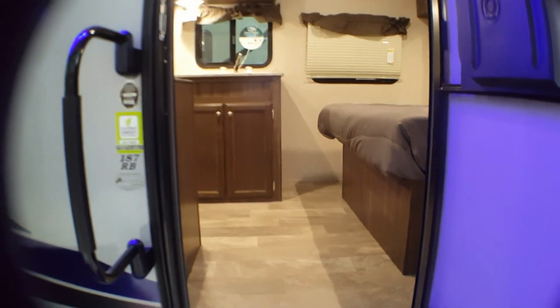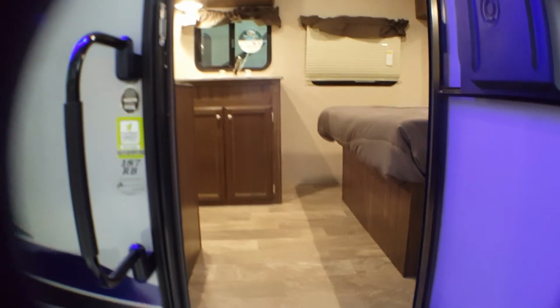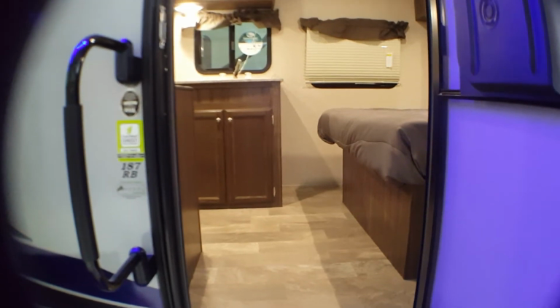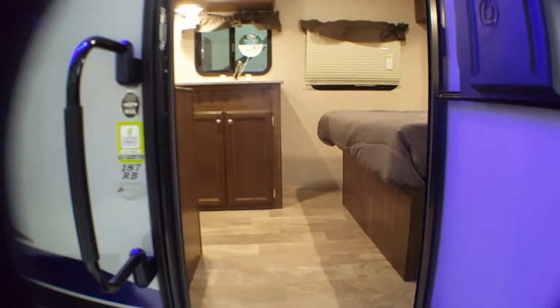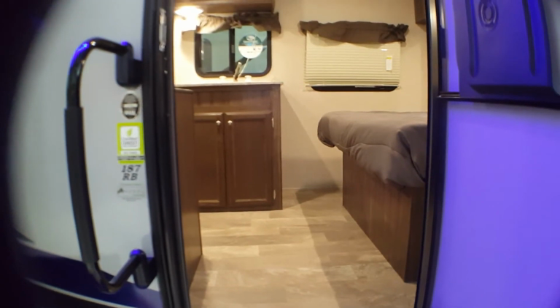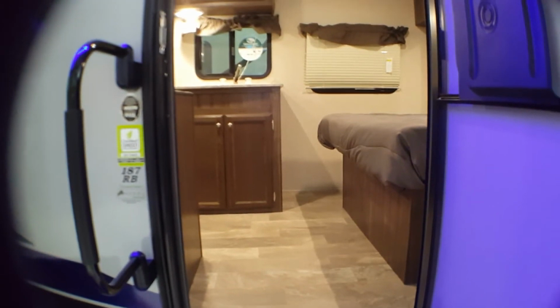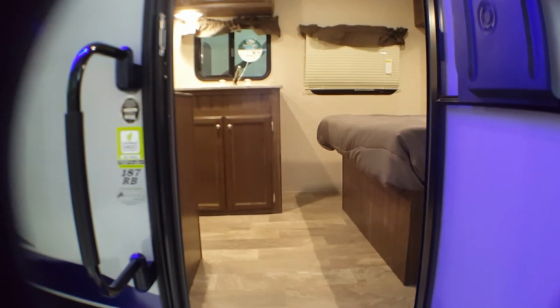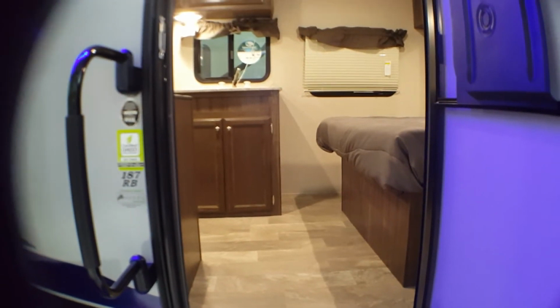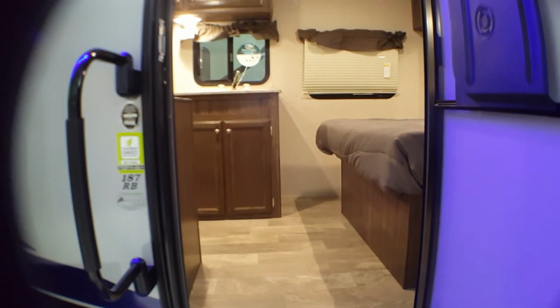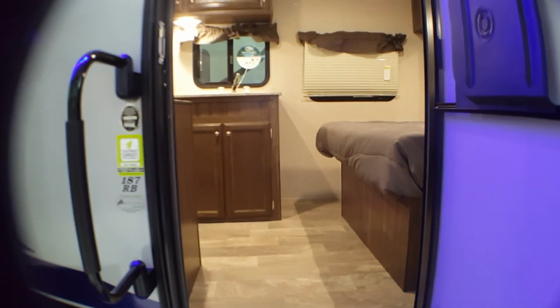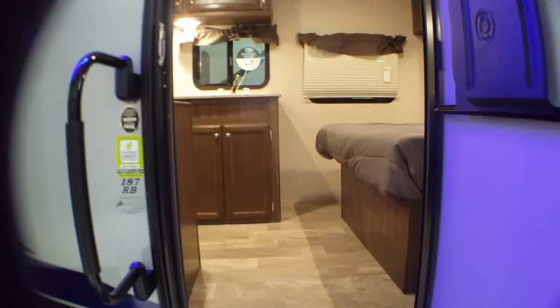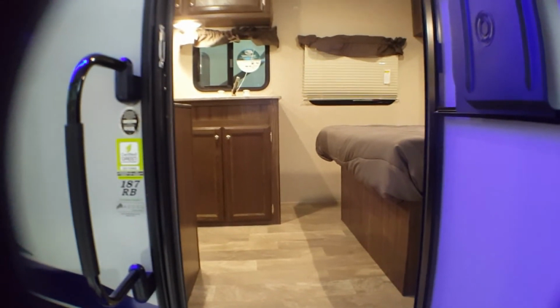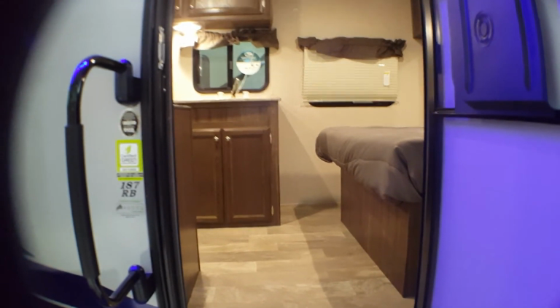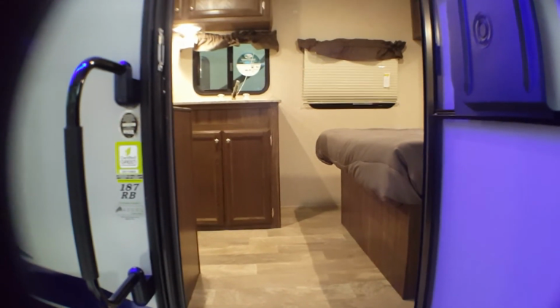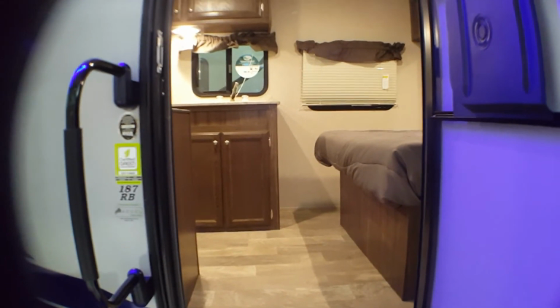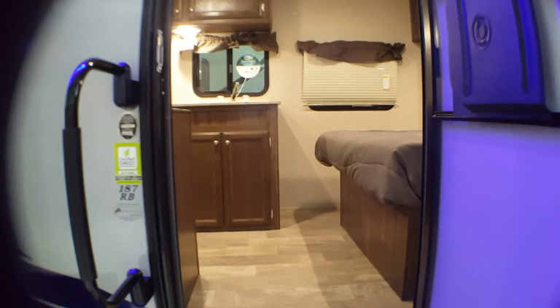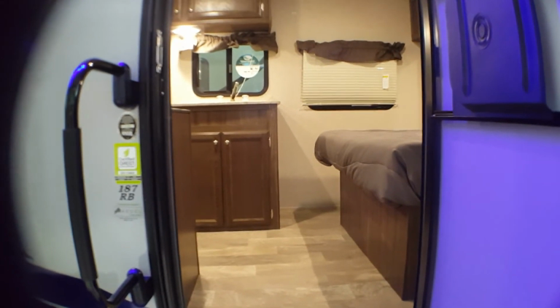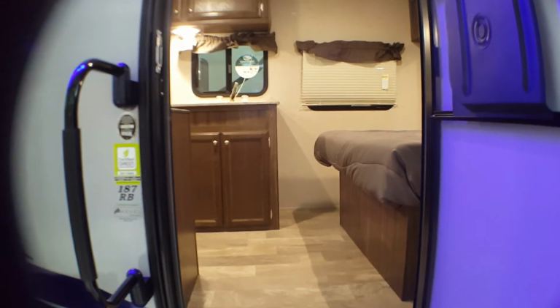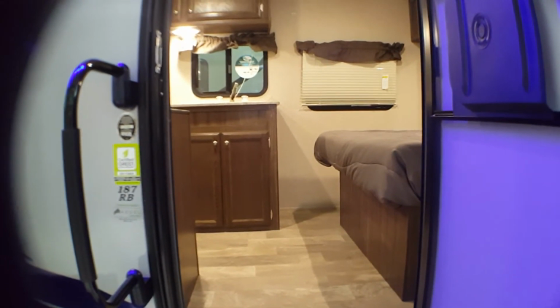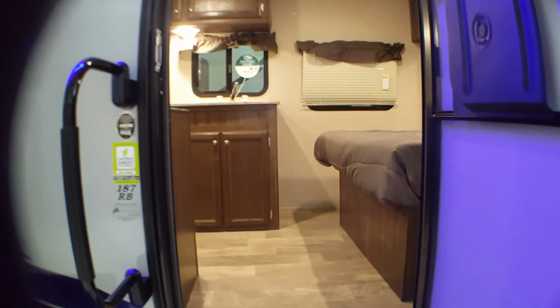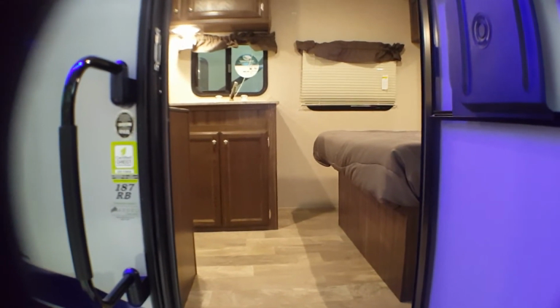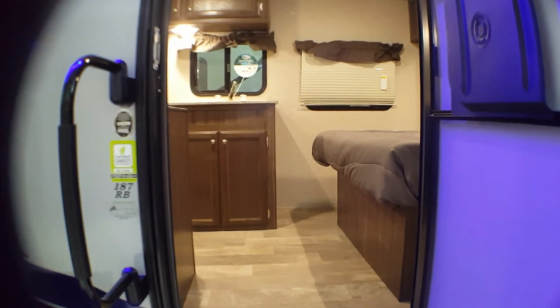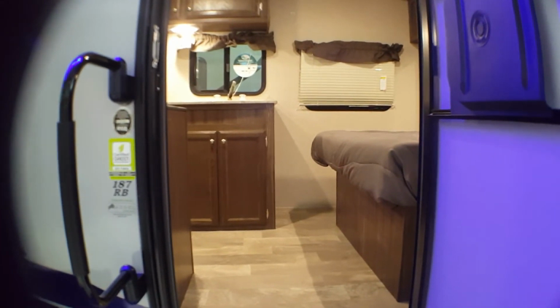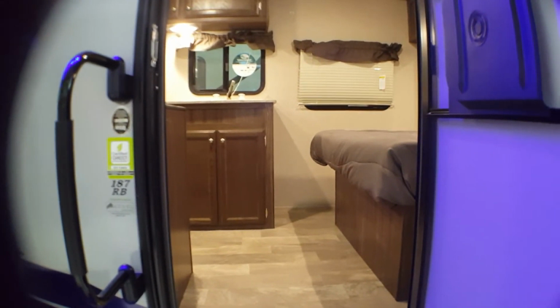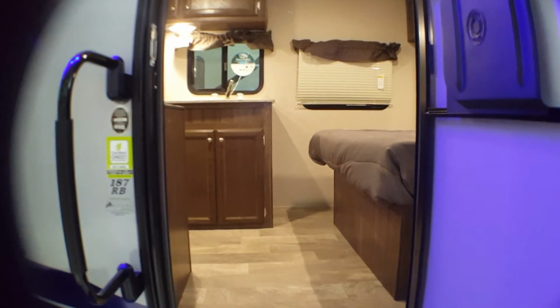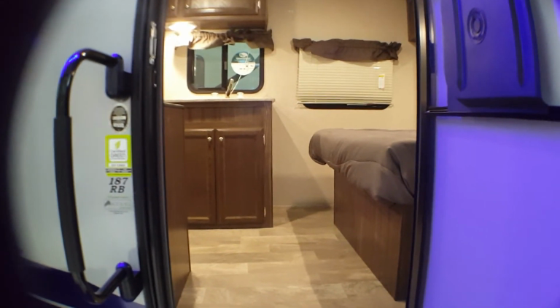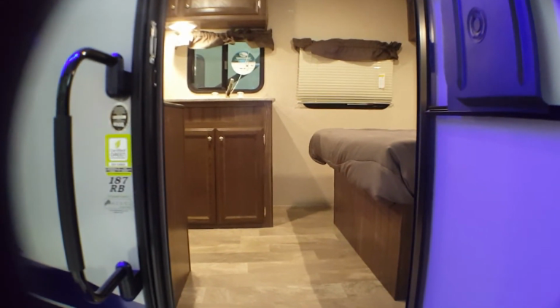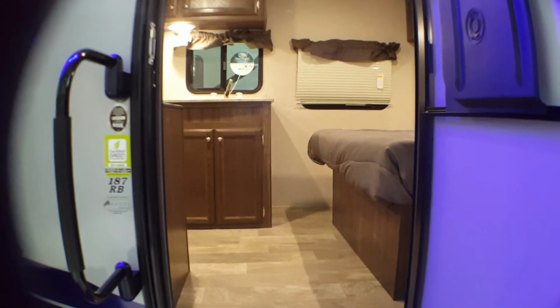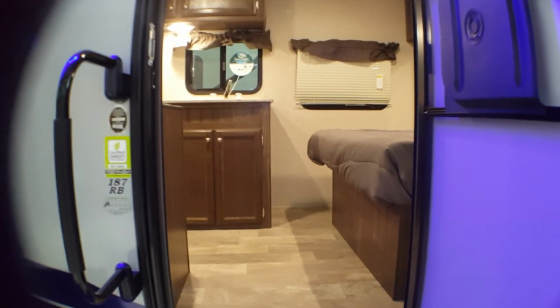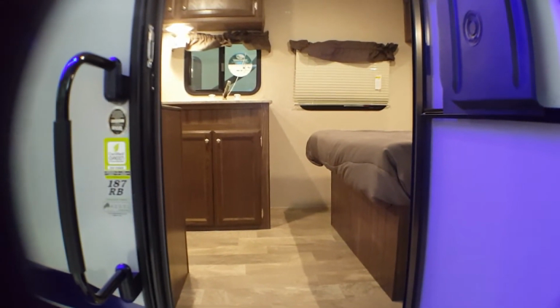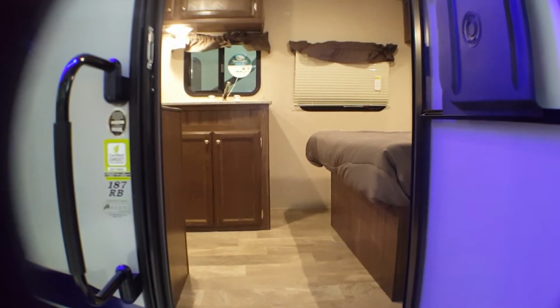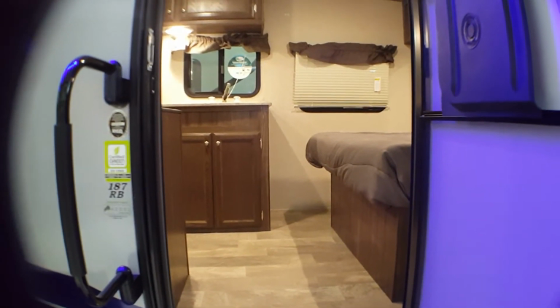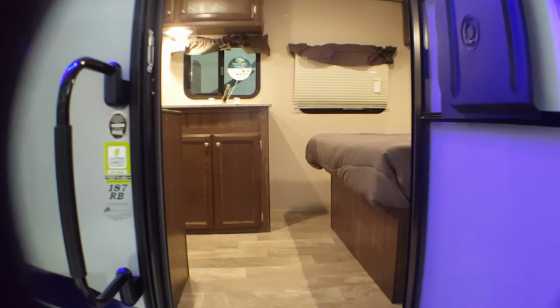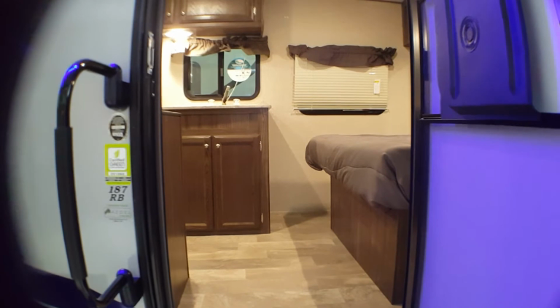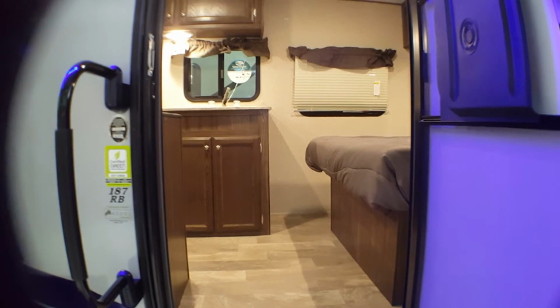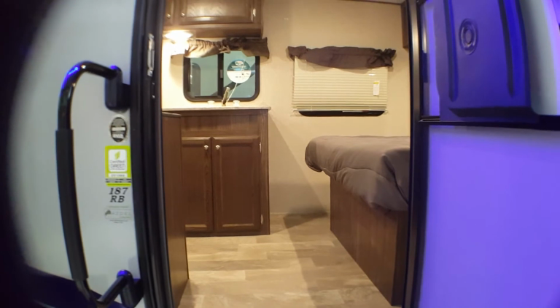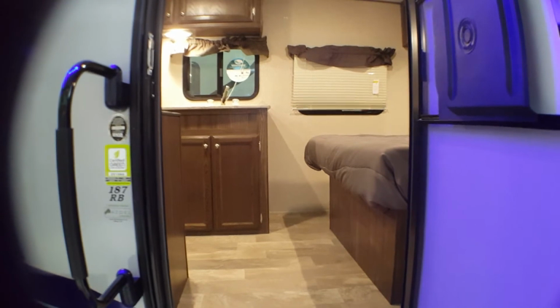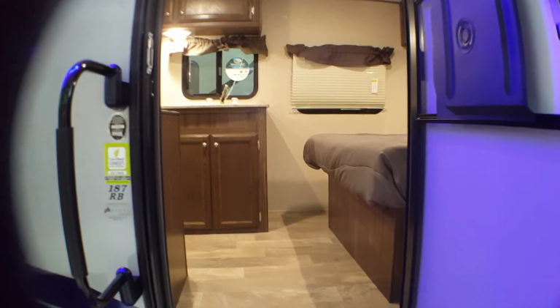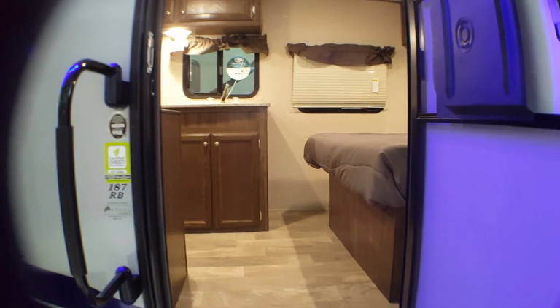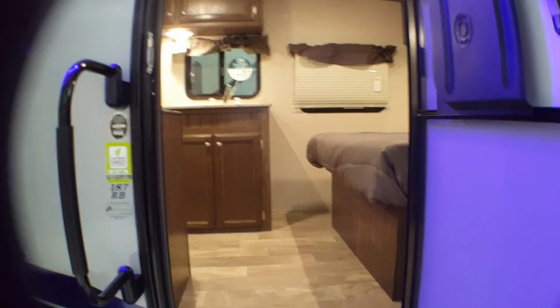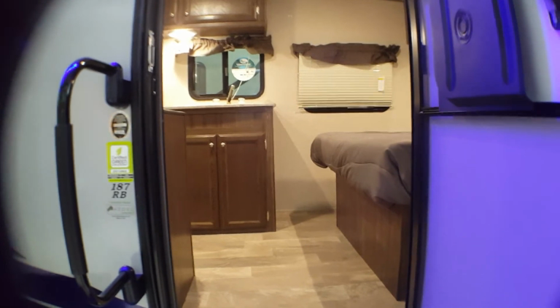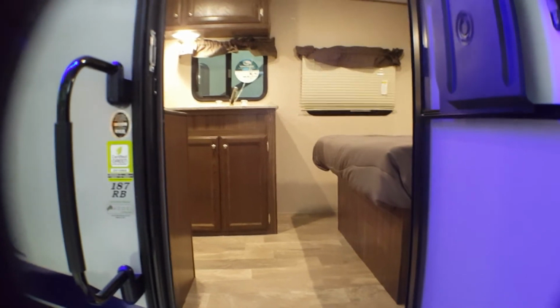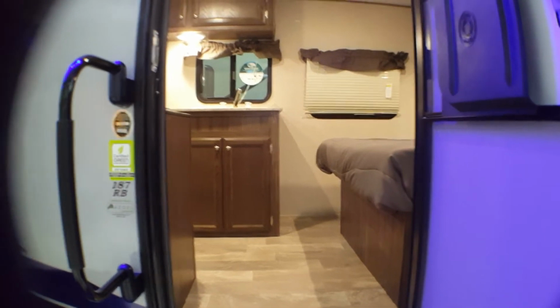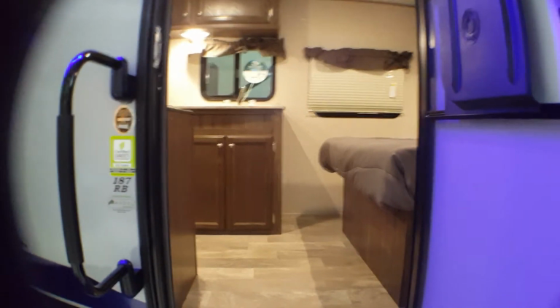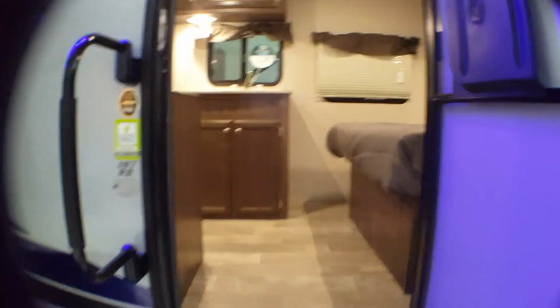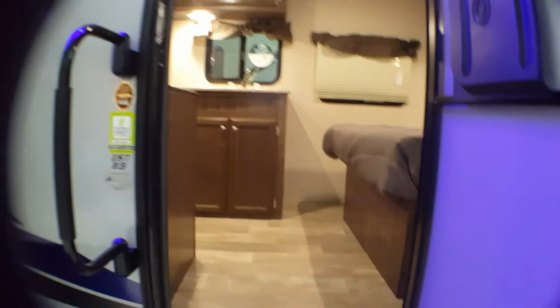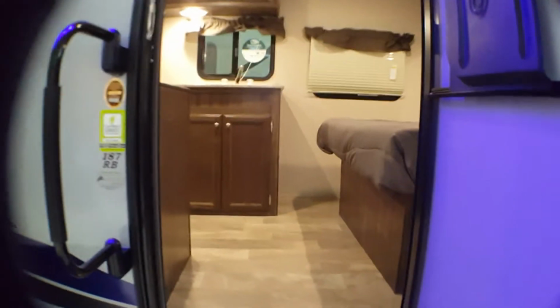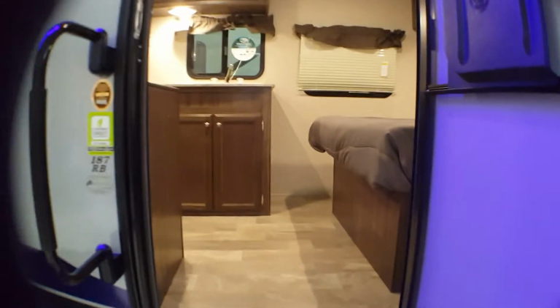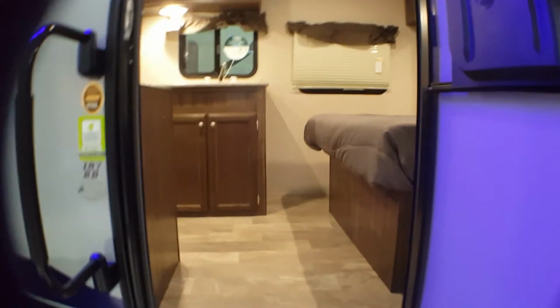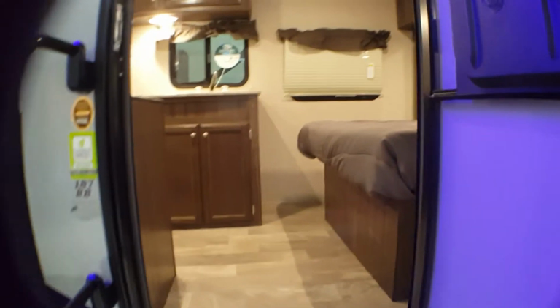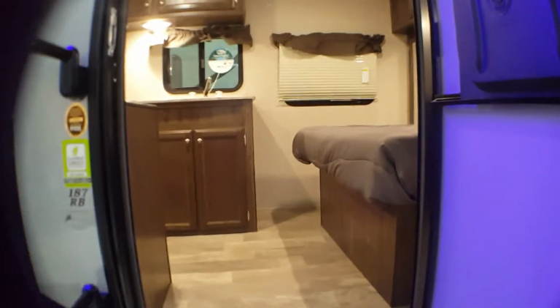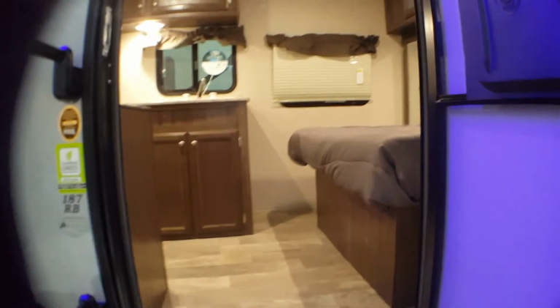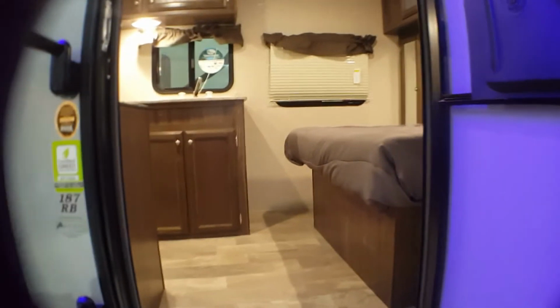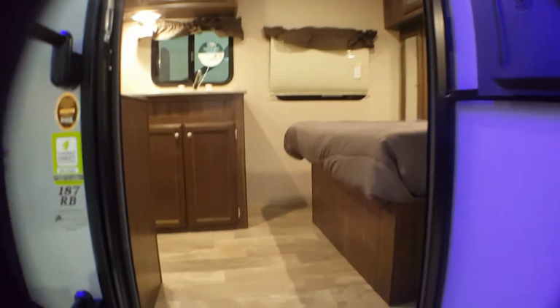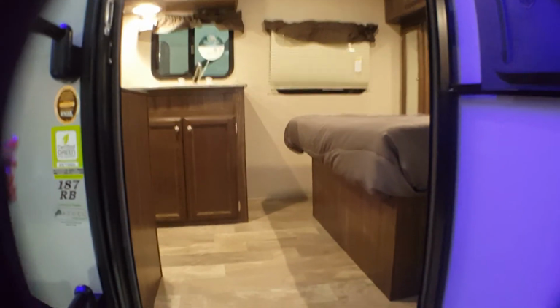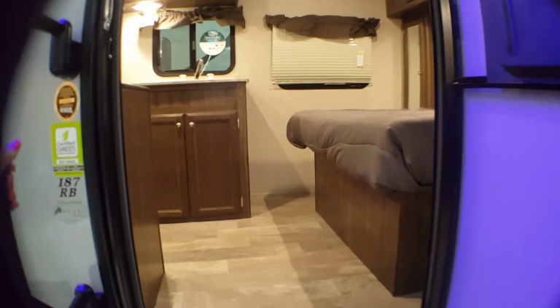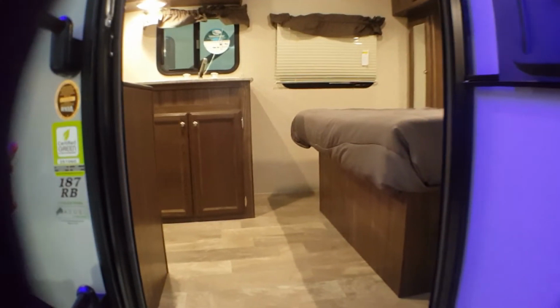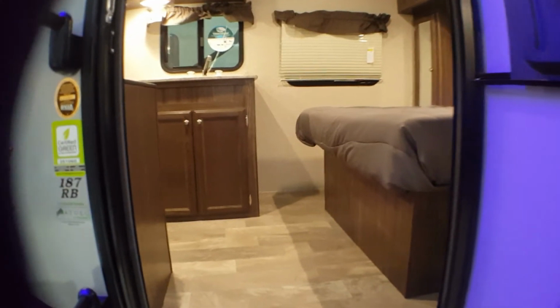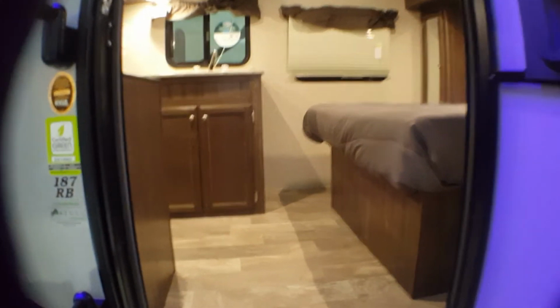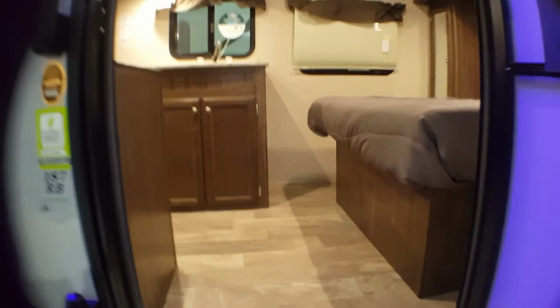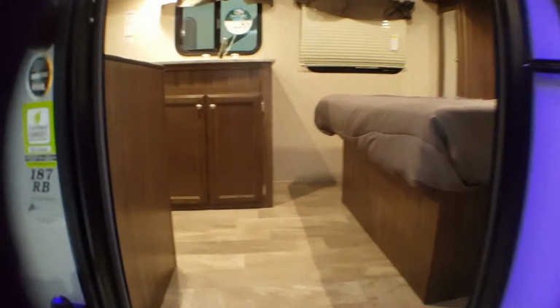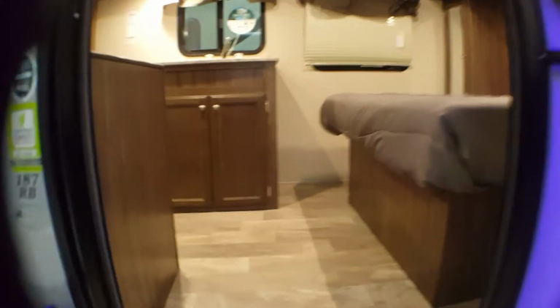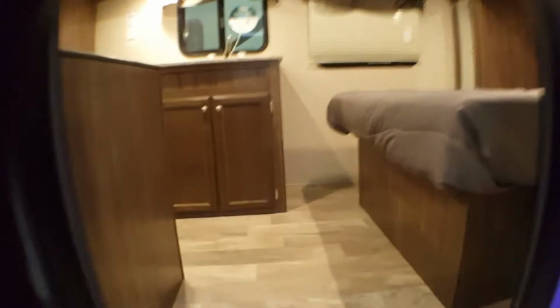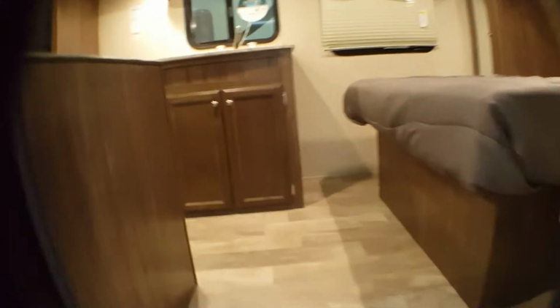This is Debra at Primo Trailer Sales. Today I'm going to show you the interior of the 187RB couples model Apex Nano.